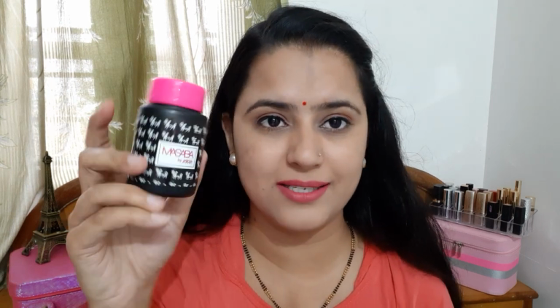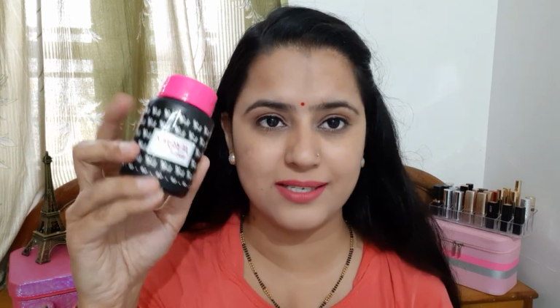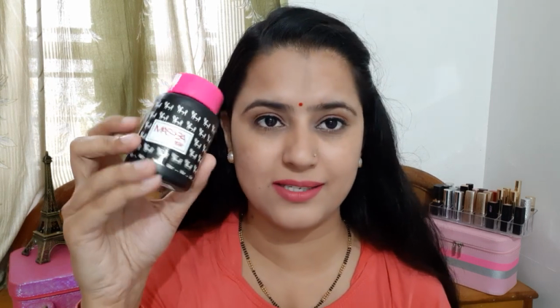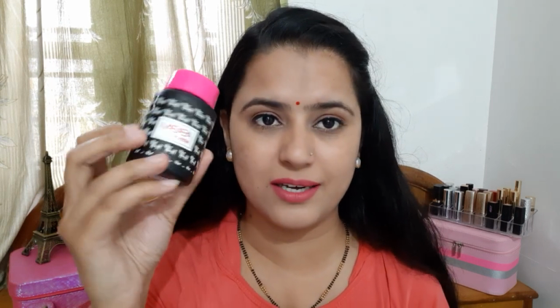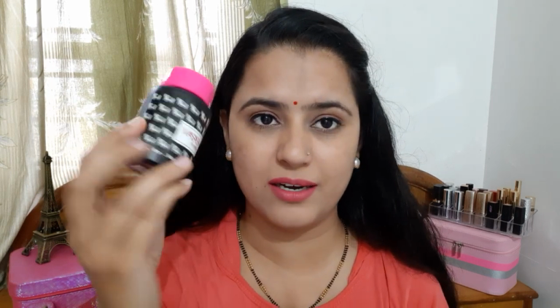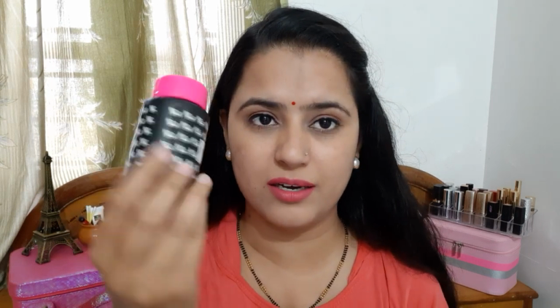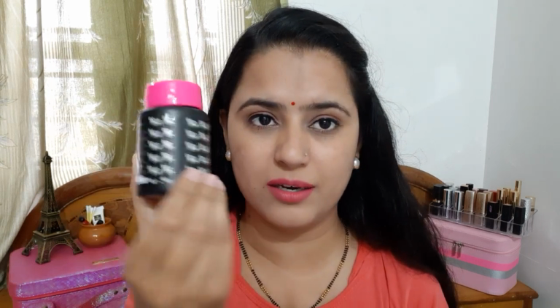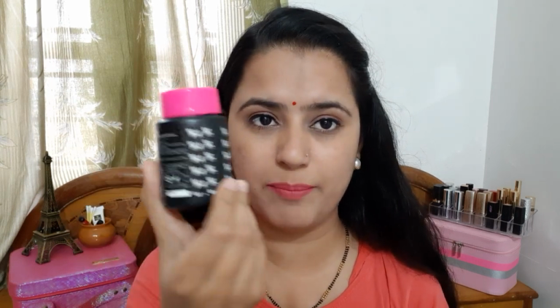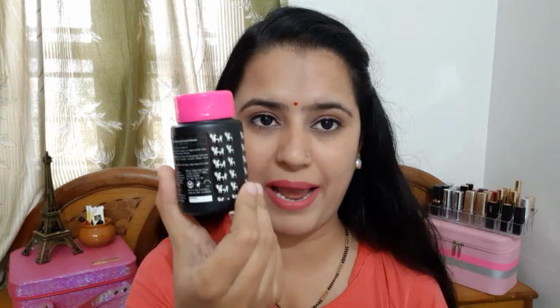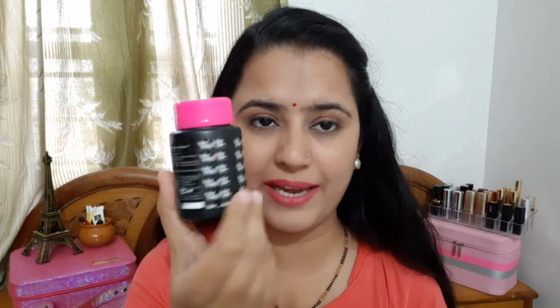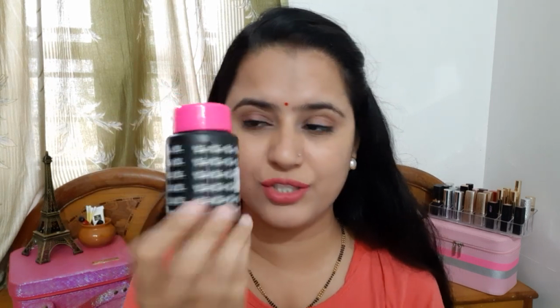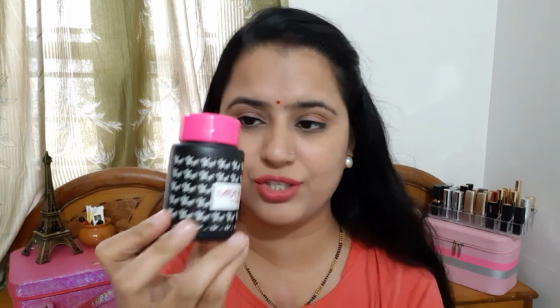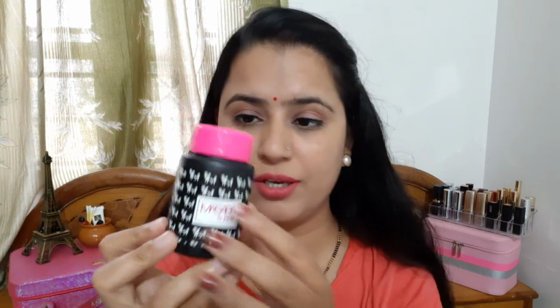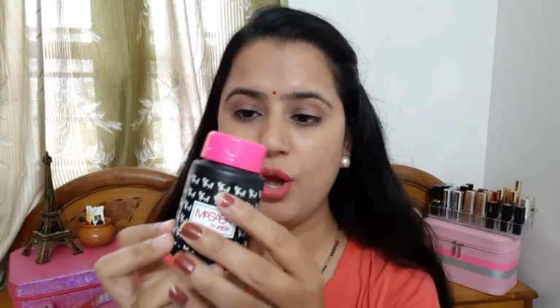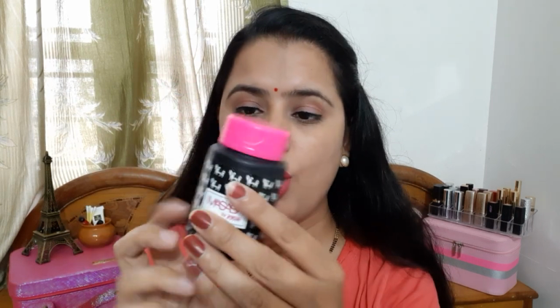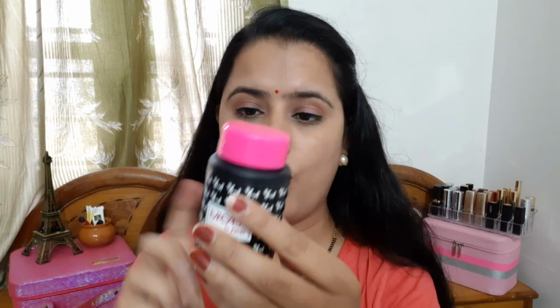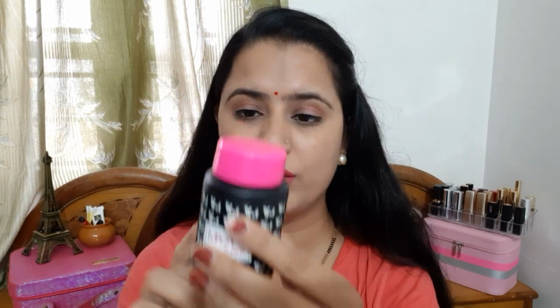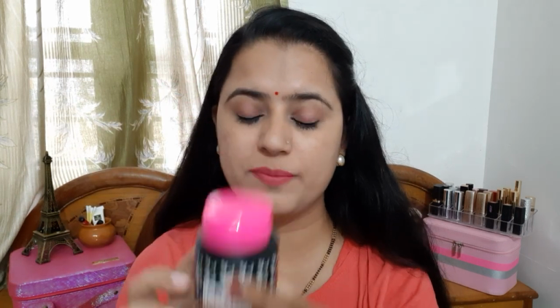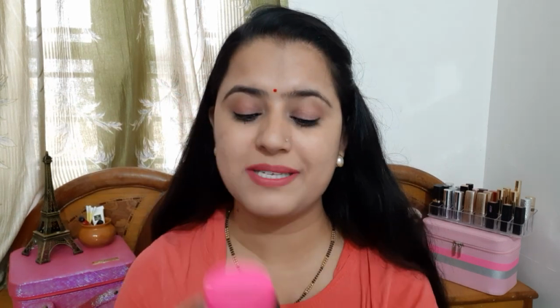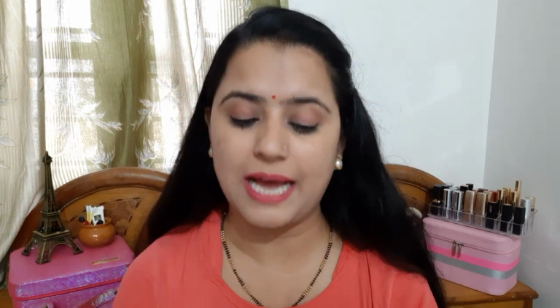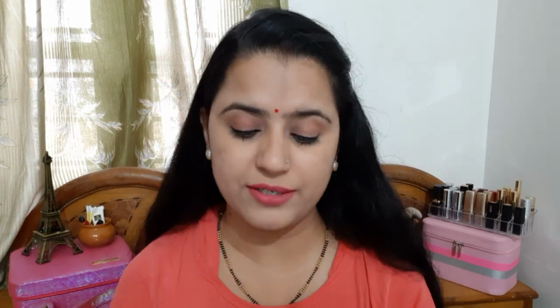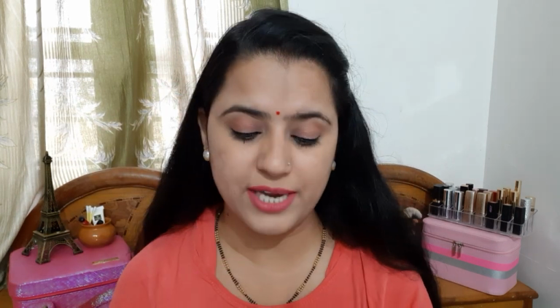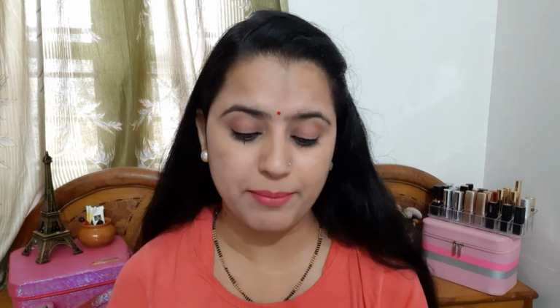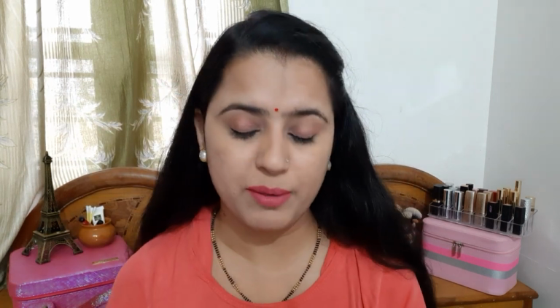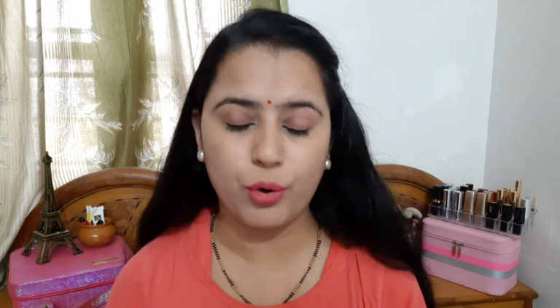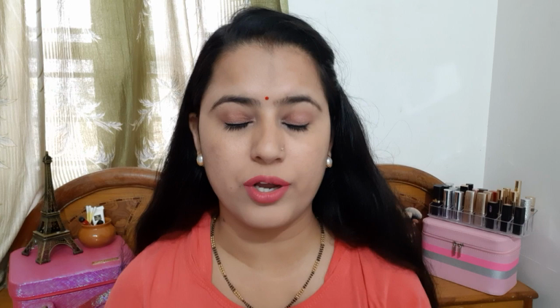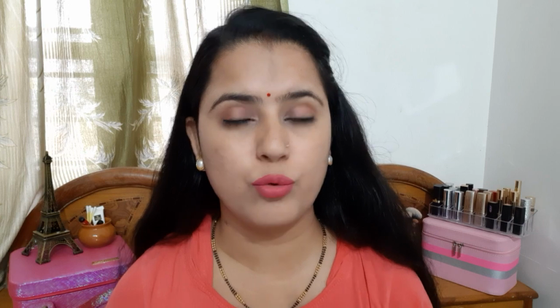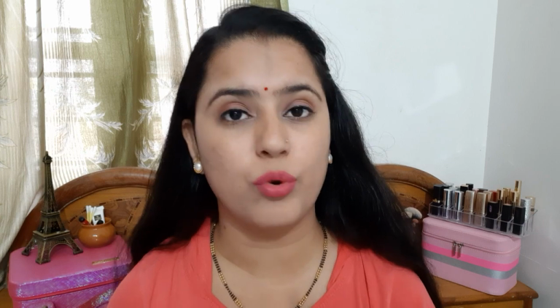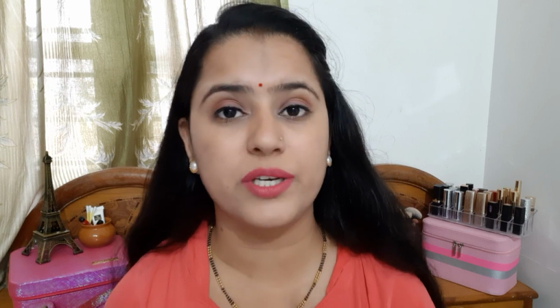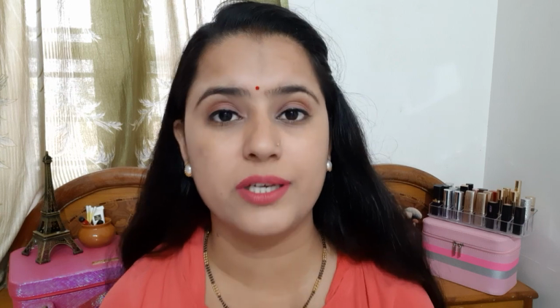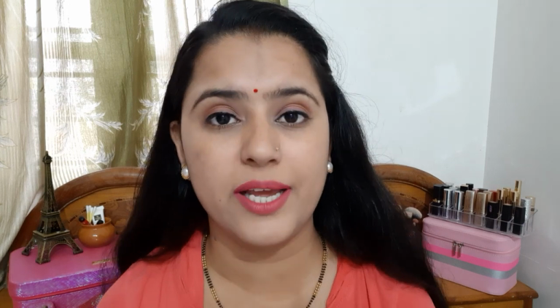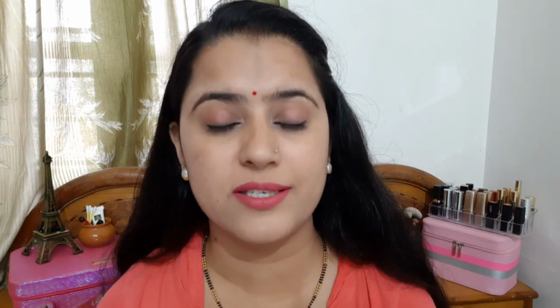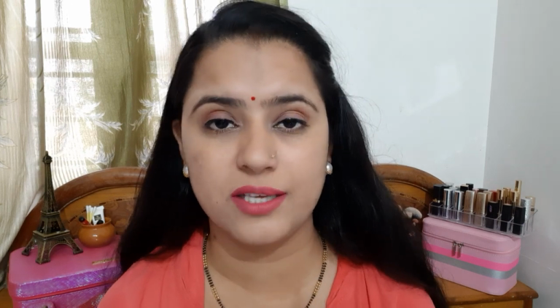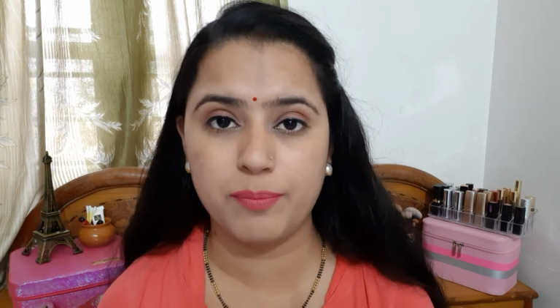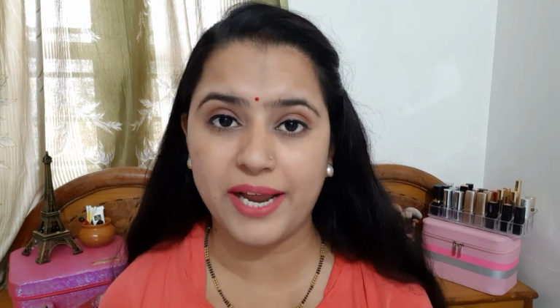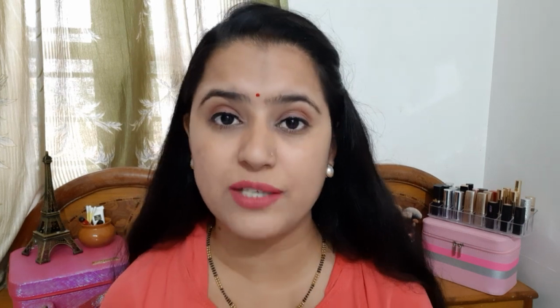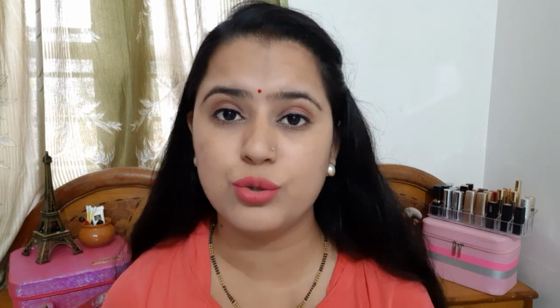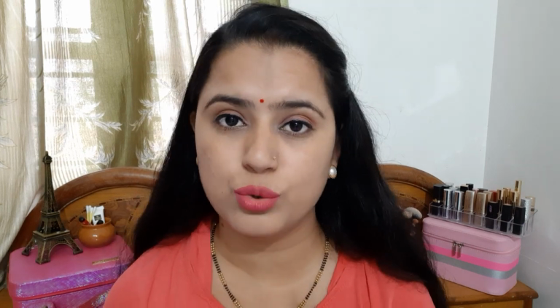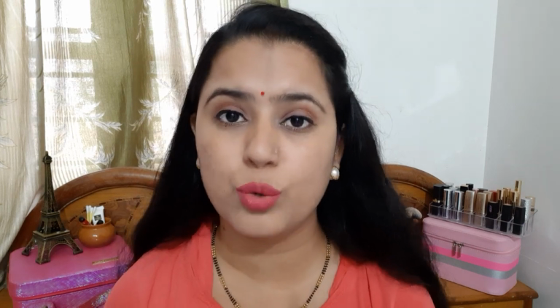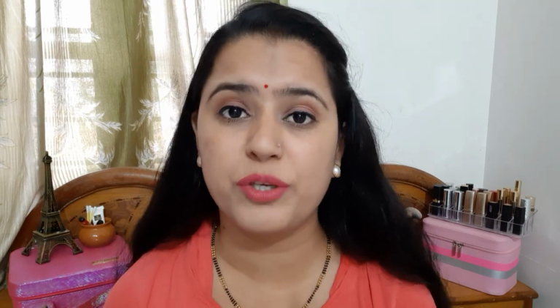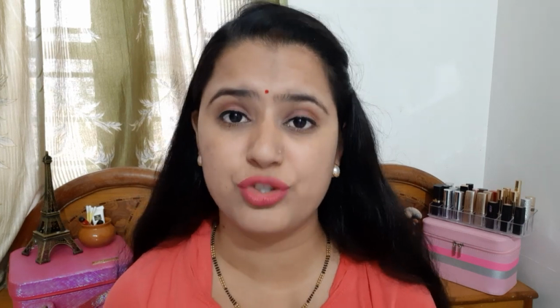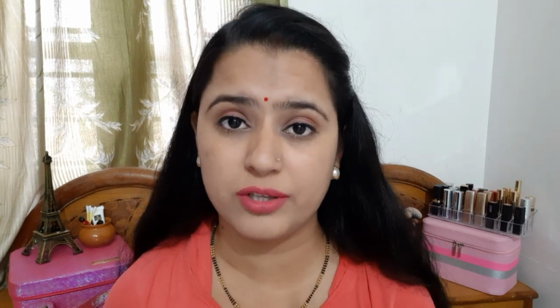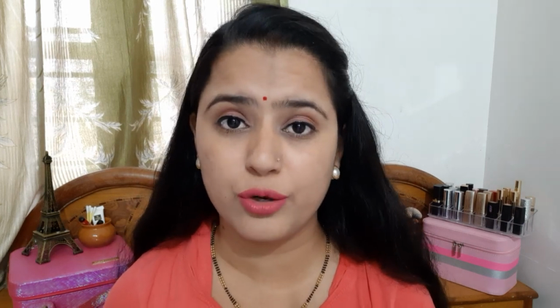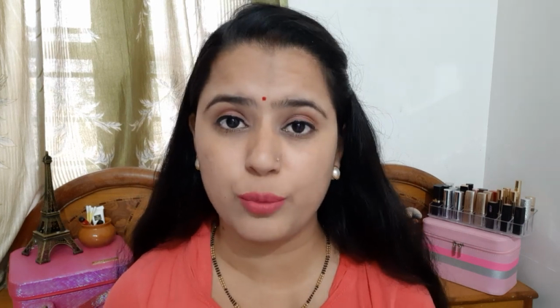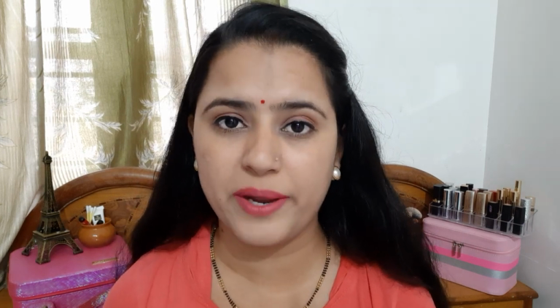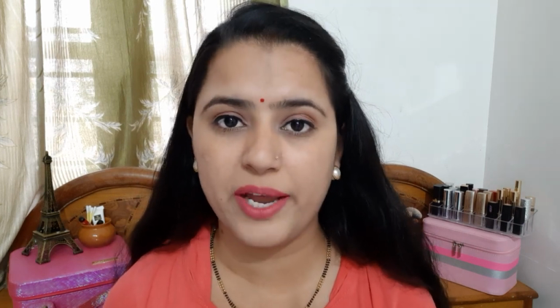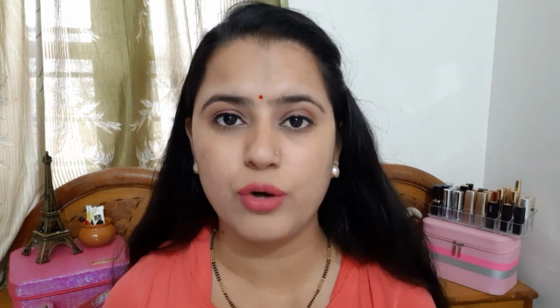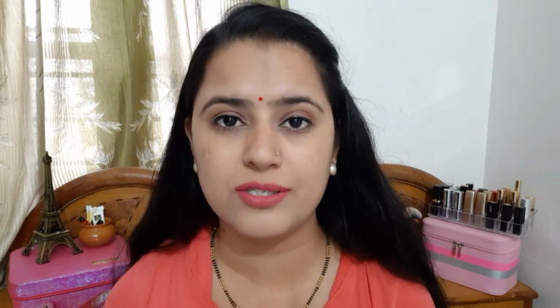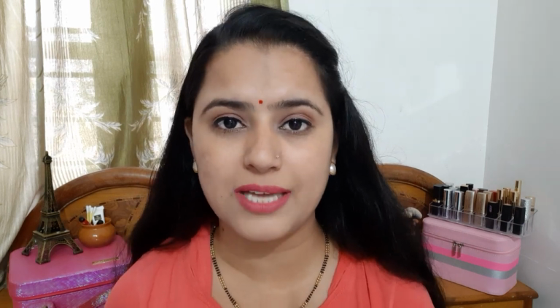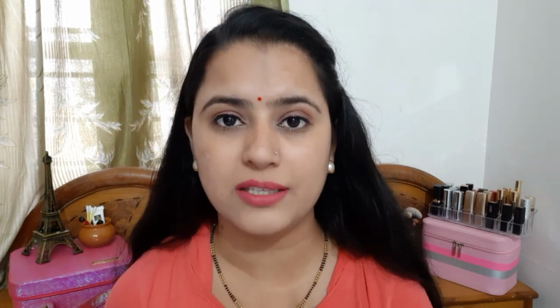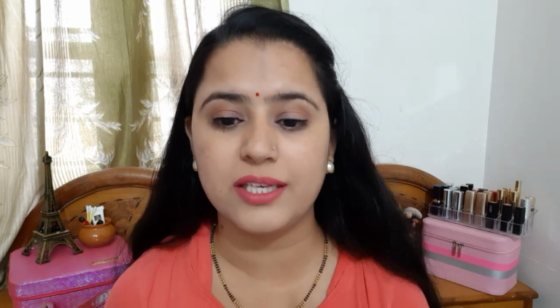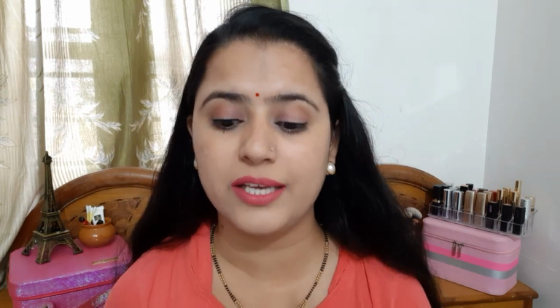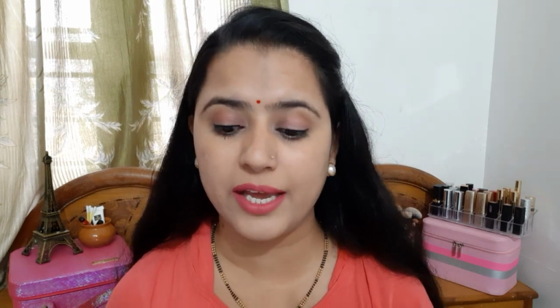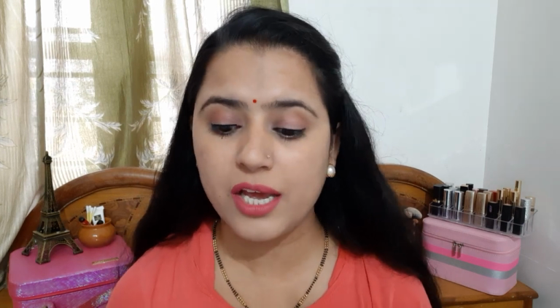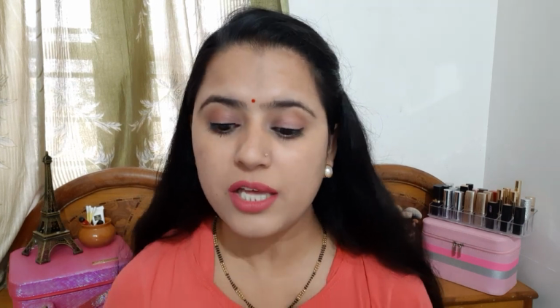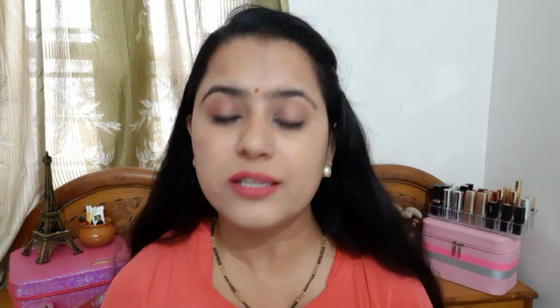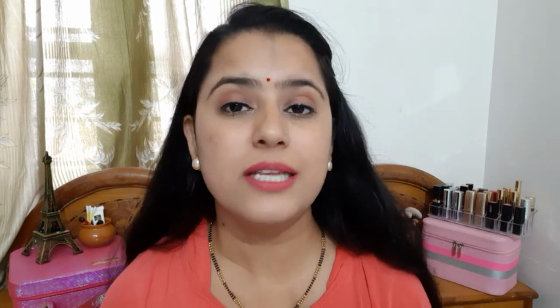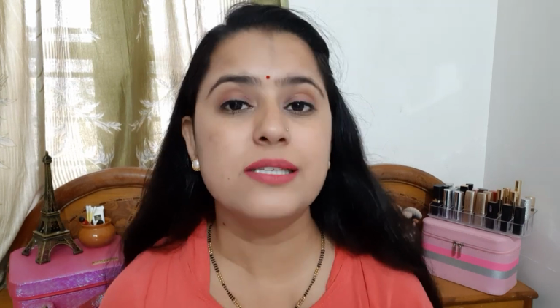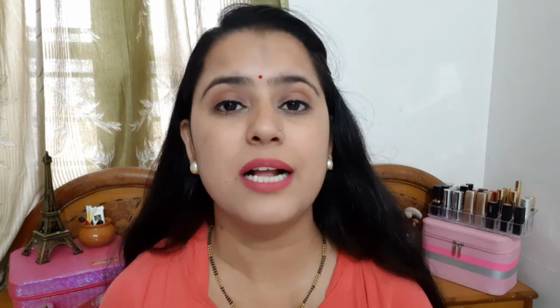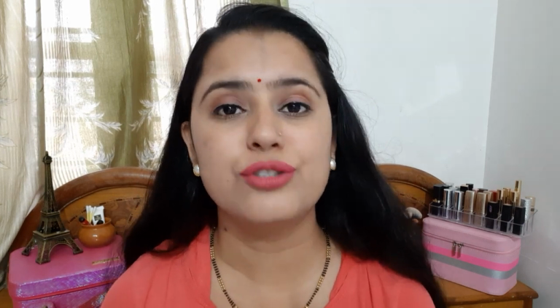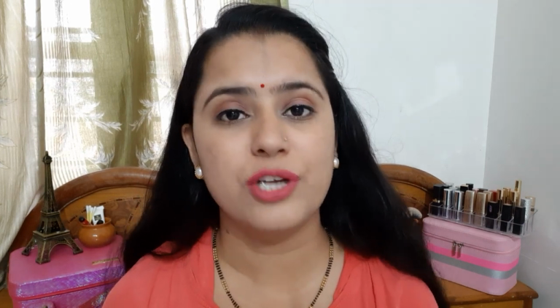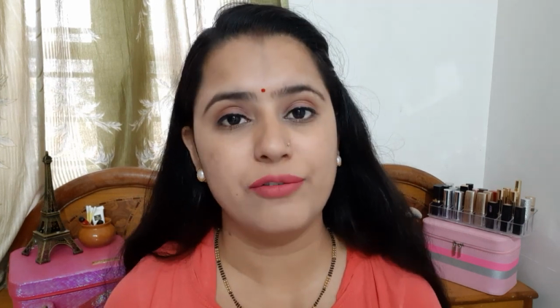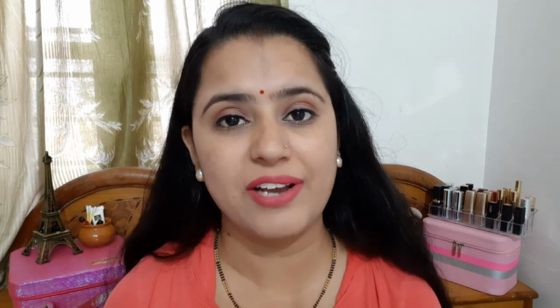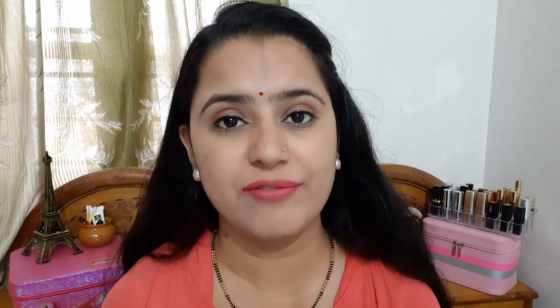This is the packaging. It has 7 ml product quantity, its price is Rs. 215, and it comes with a 3-year shelf life.